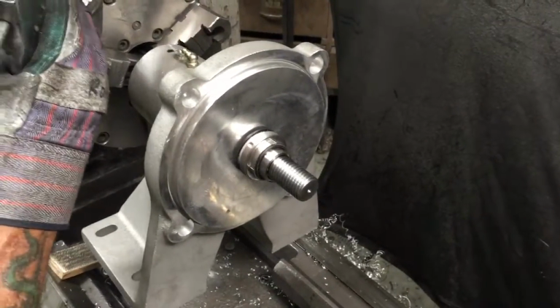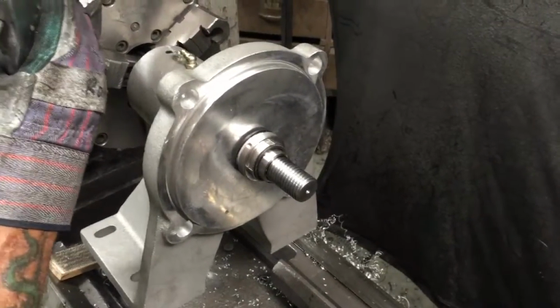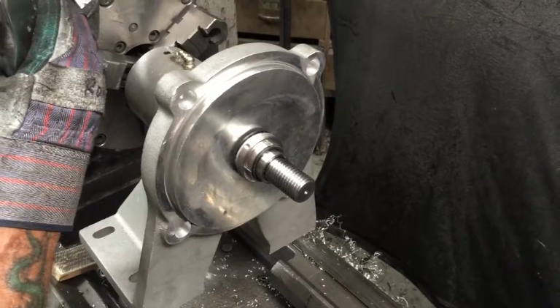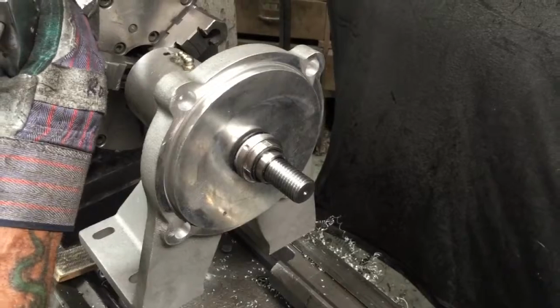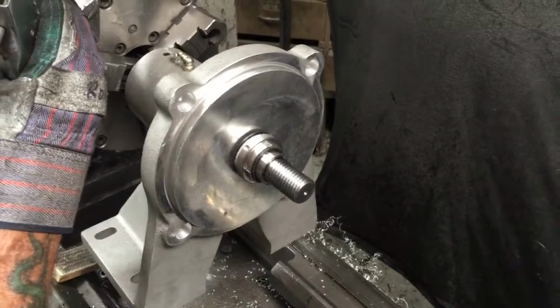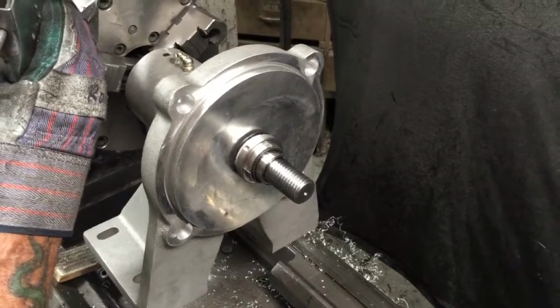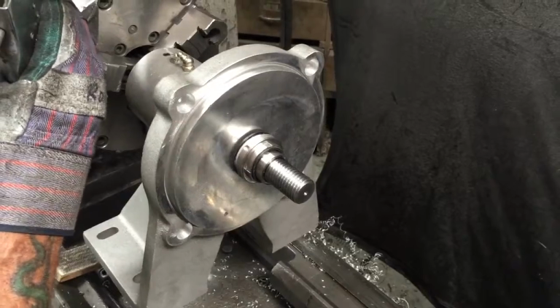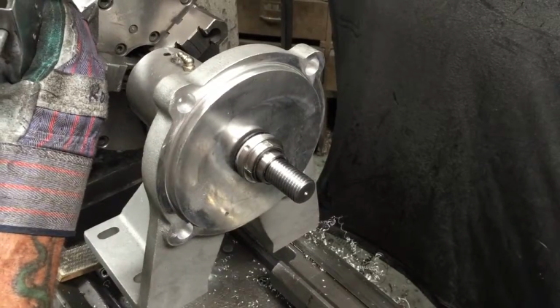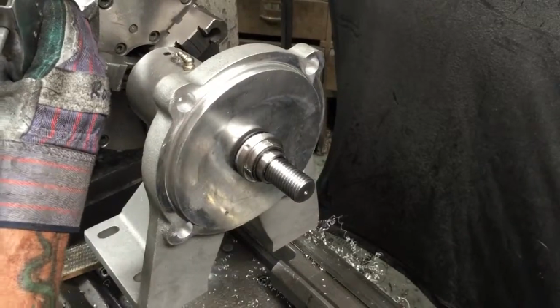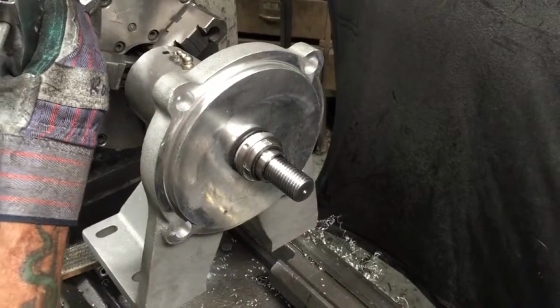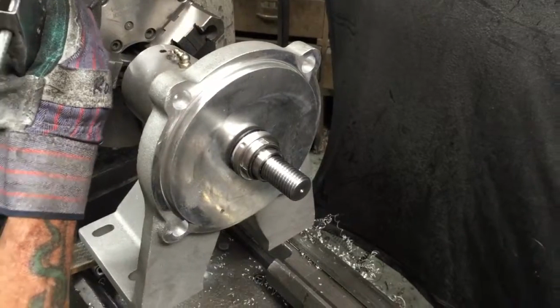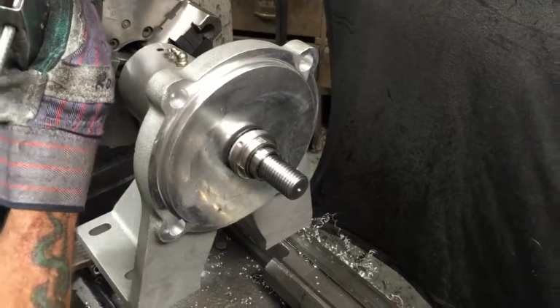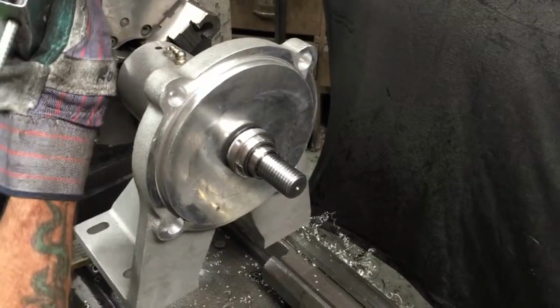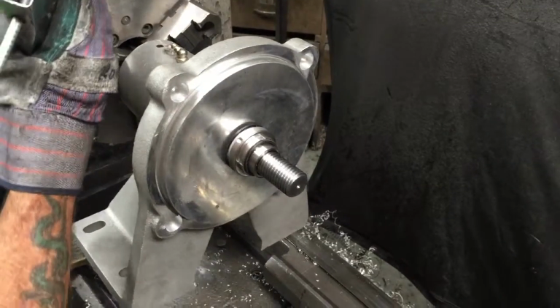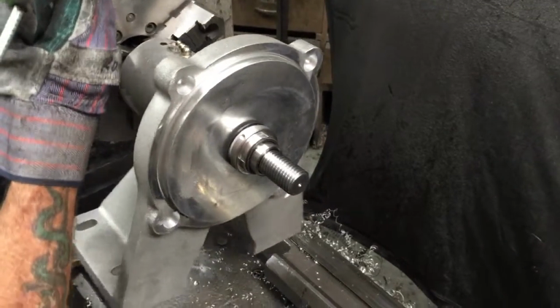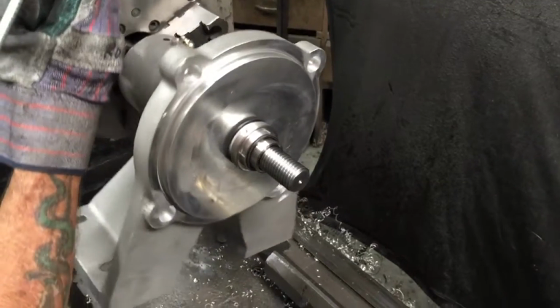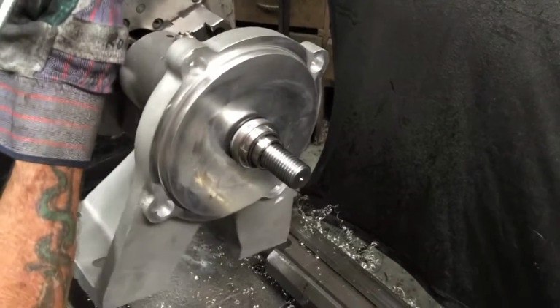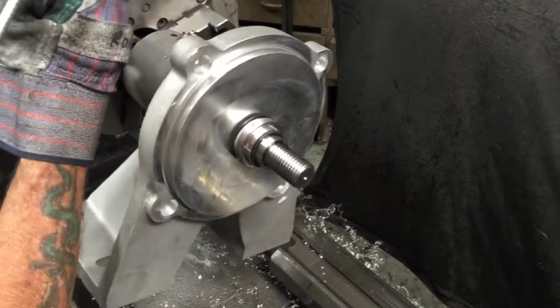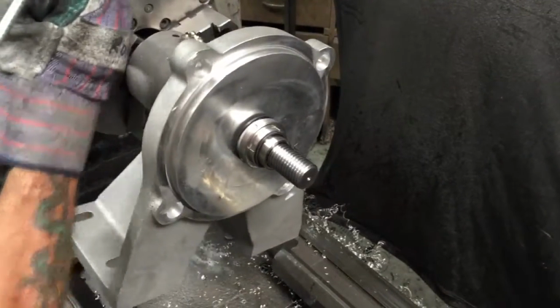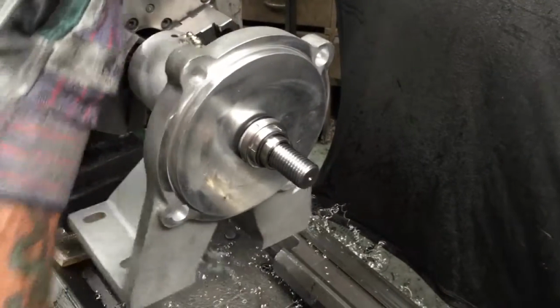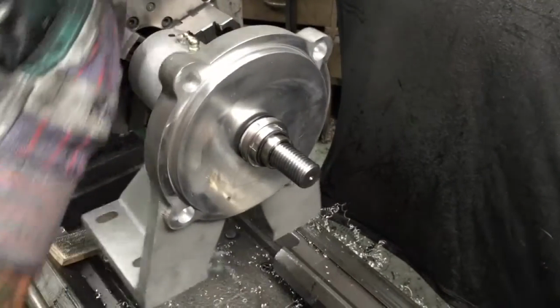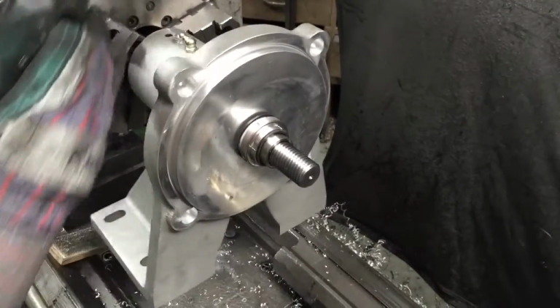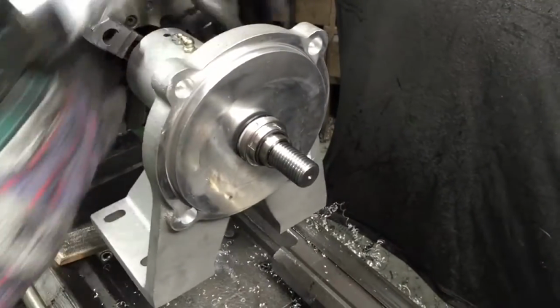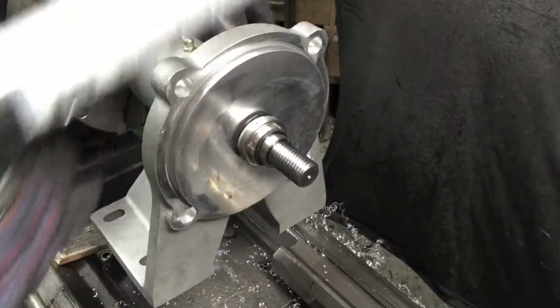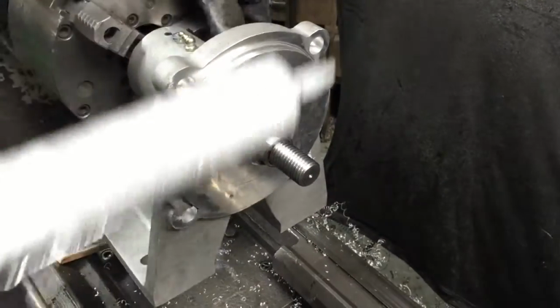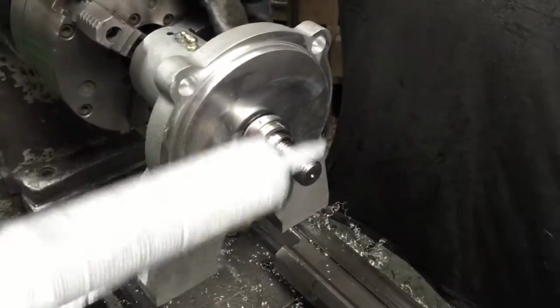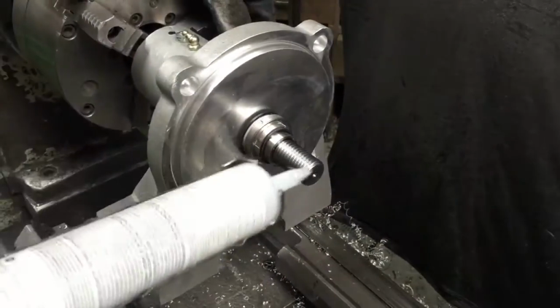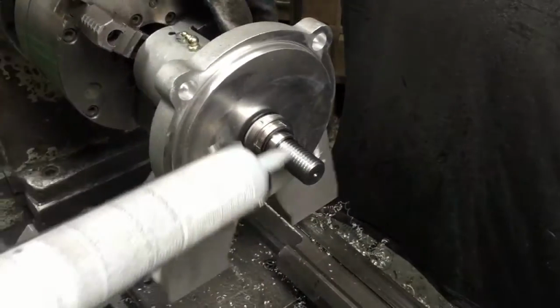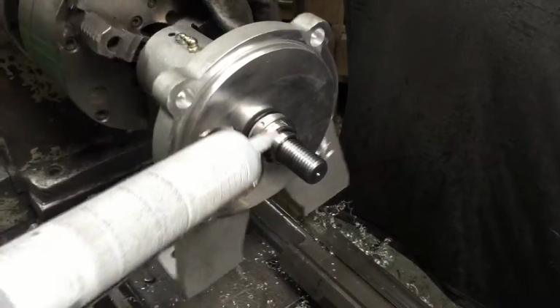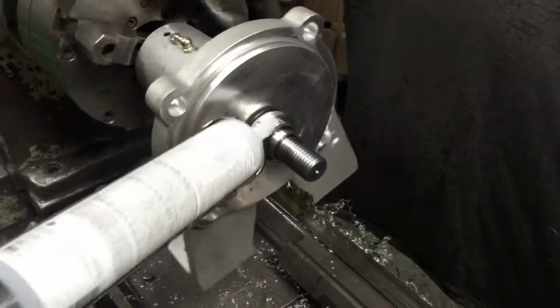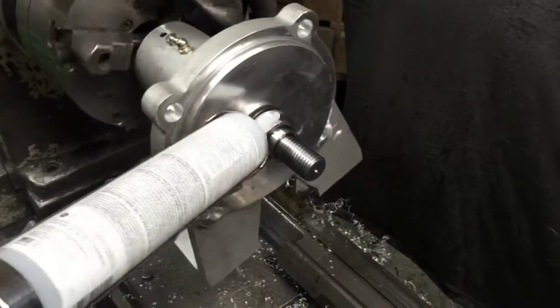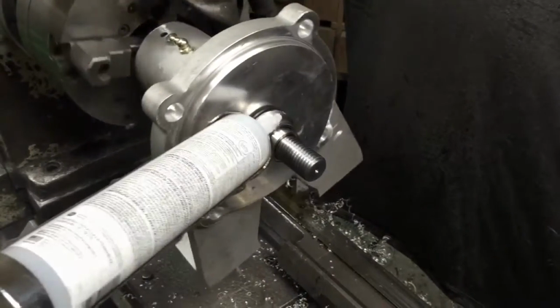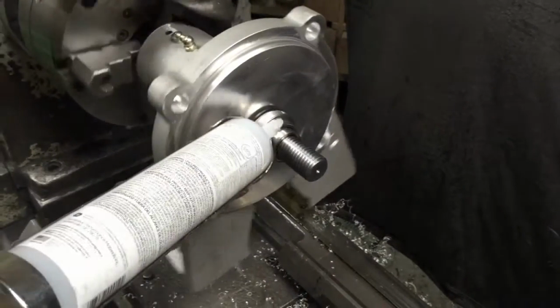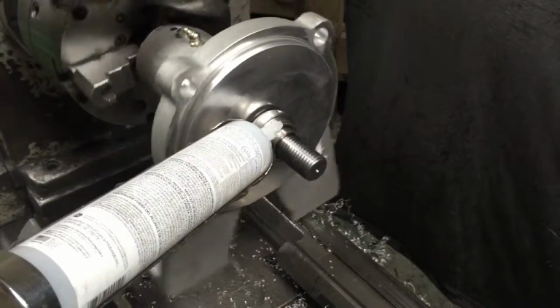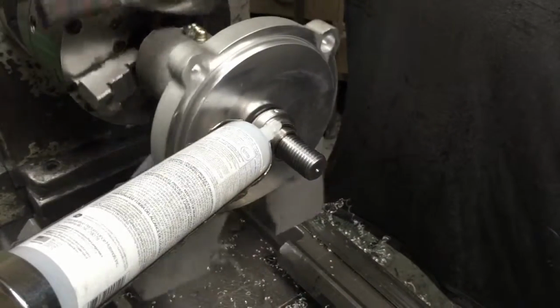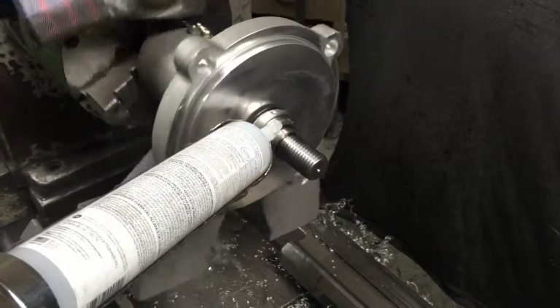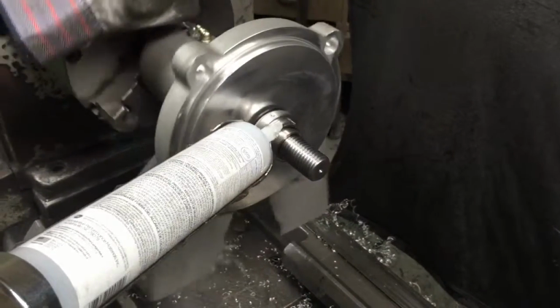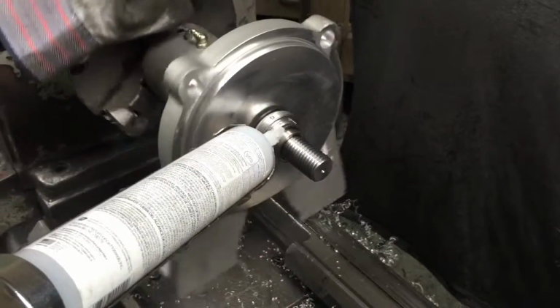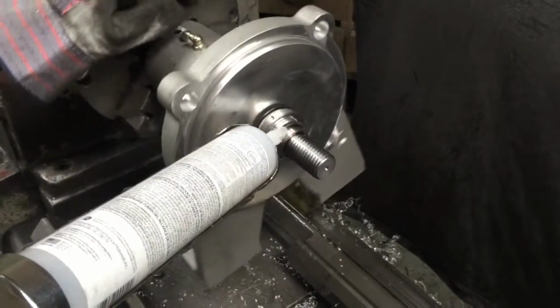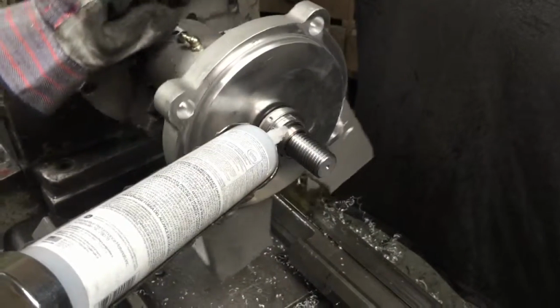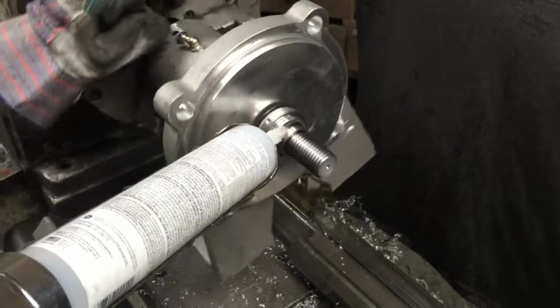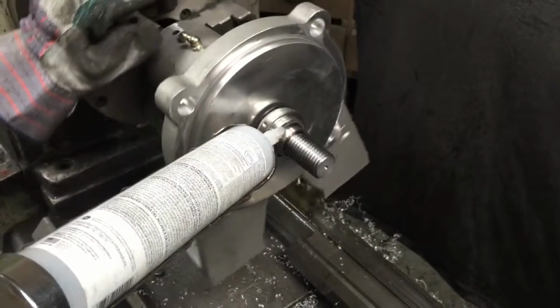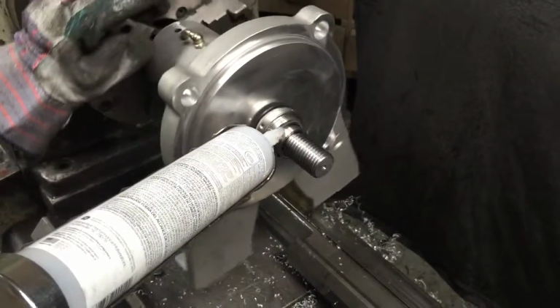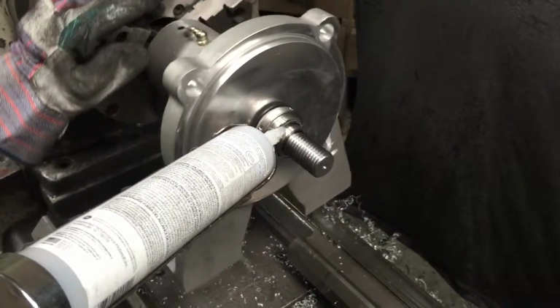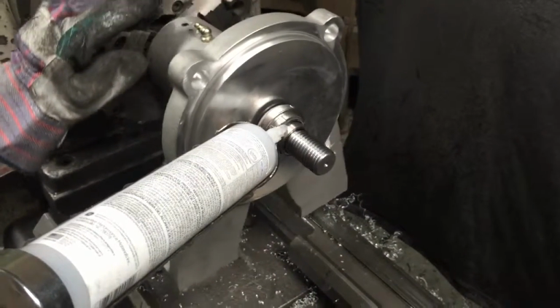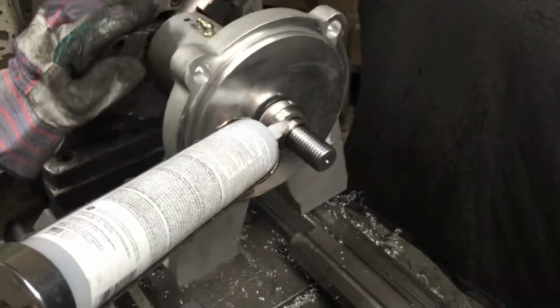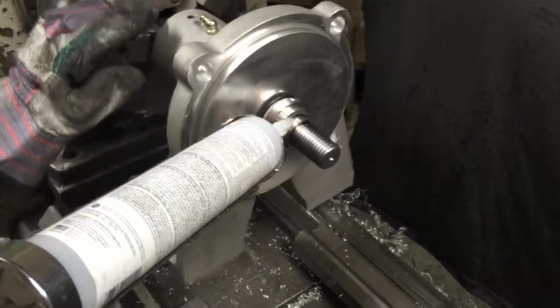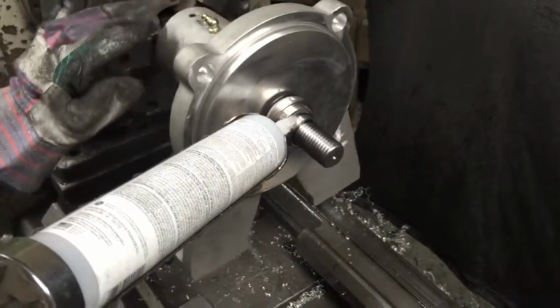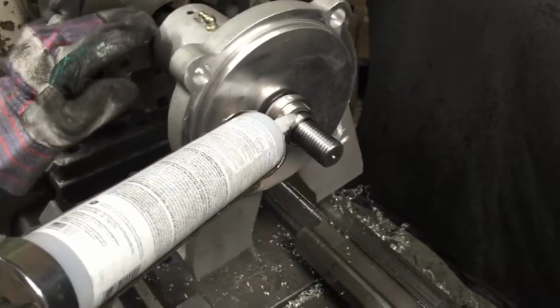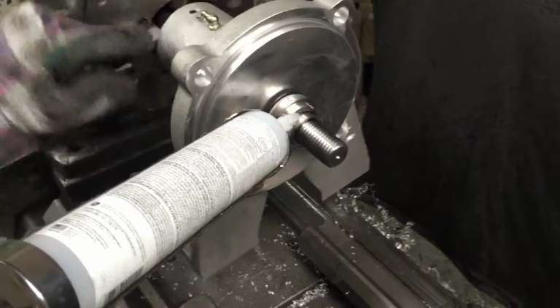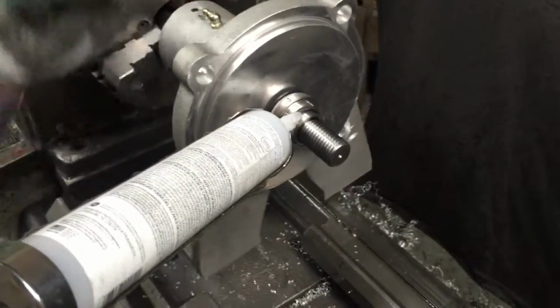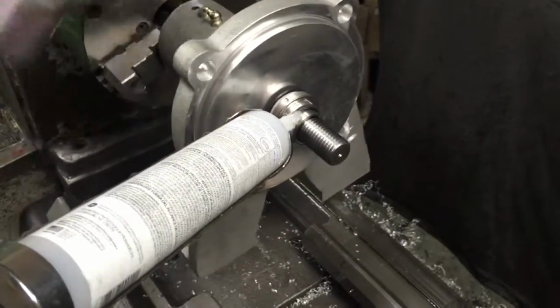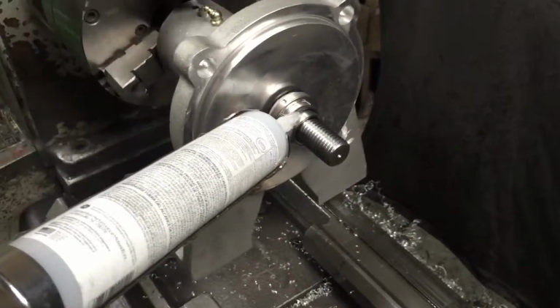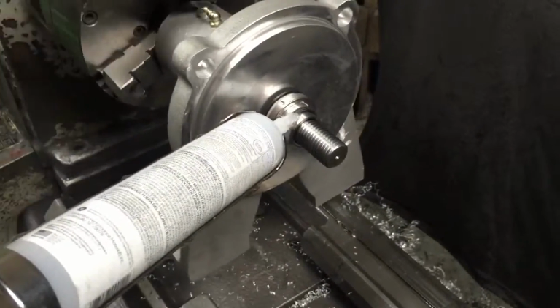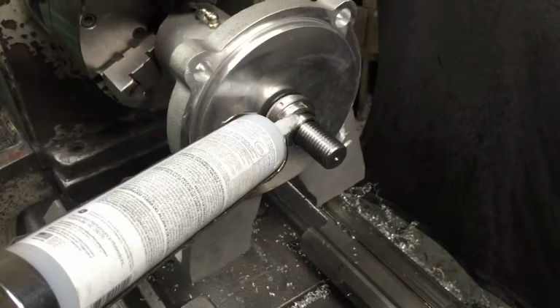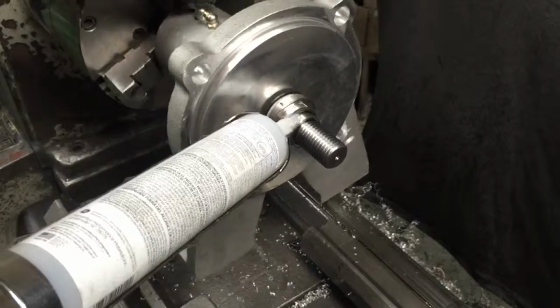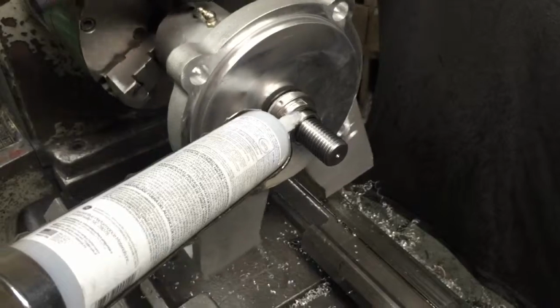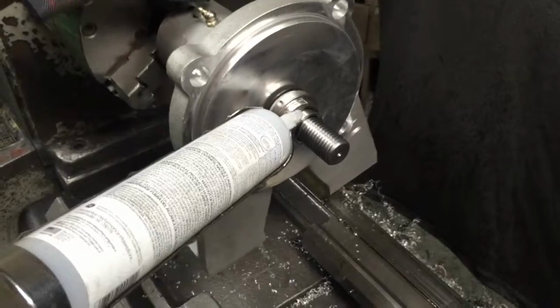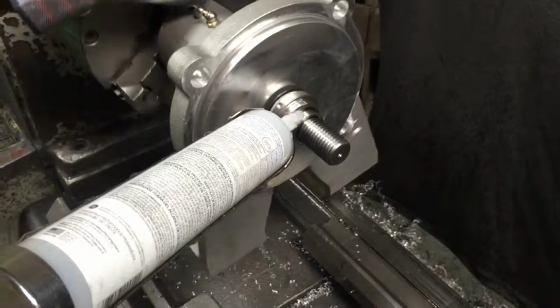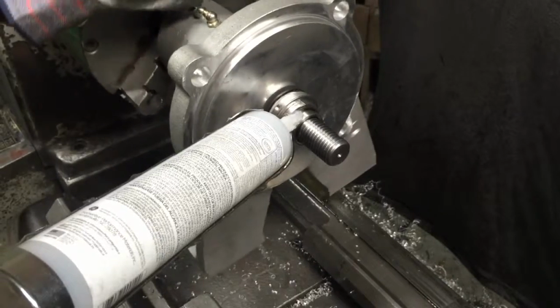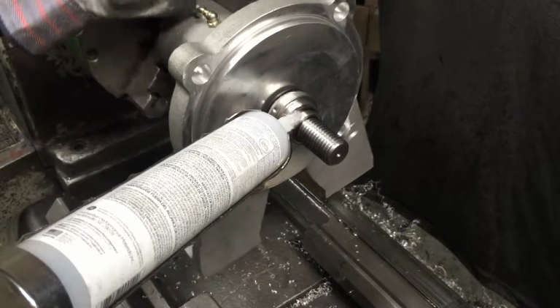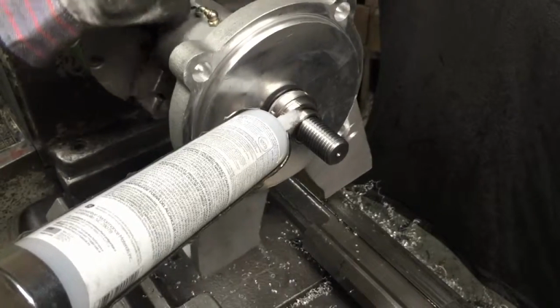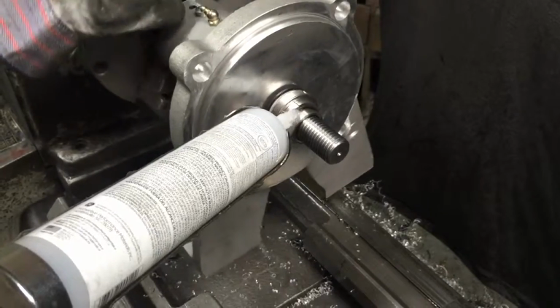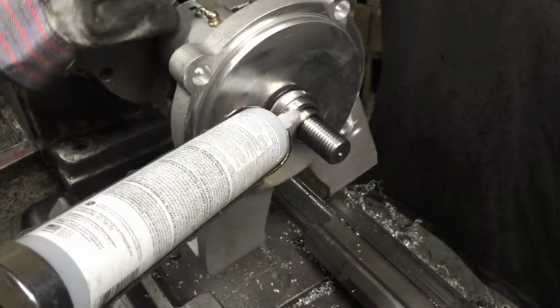The next step is to put some silicone around the seal. It is very important you do this — it's kind of ugly but it is necessary.